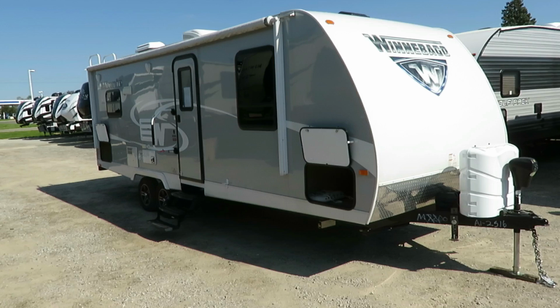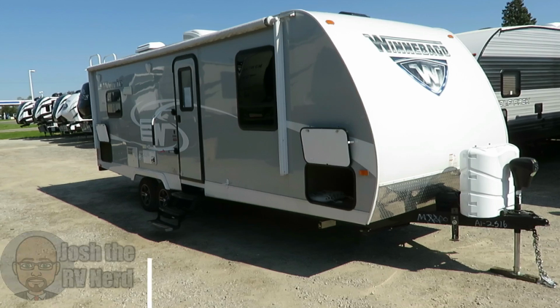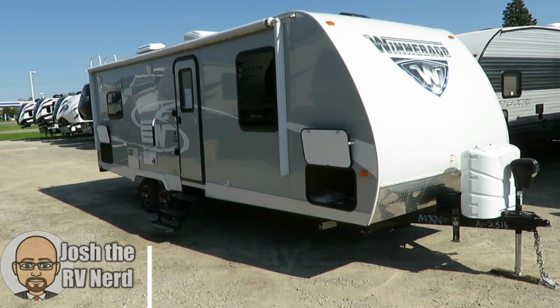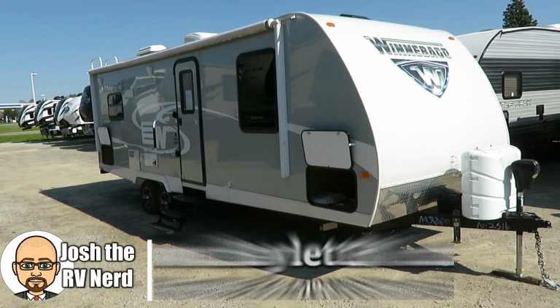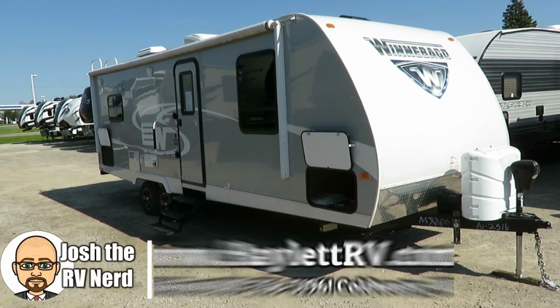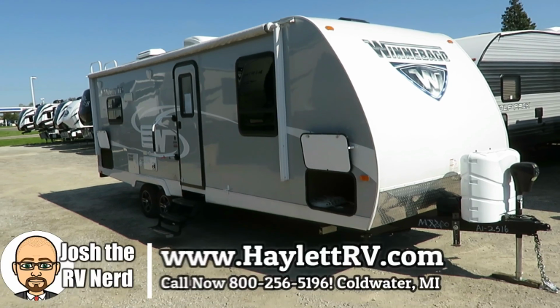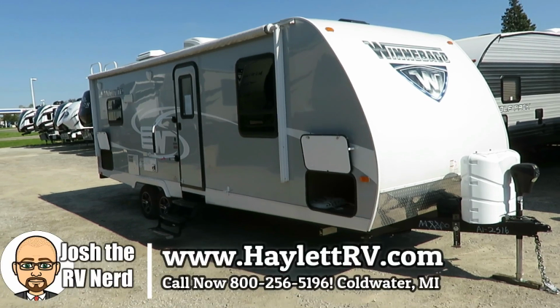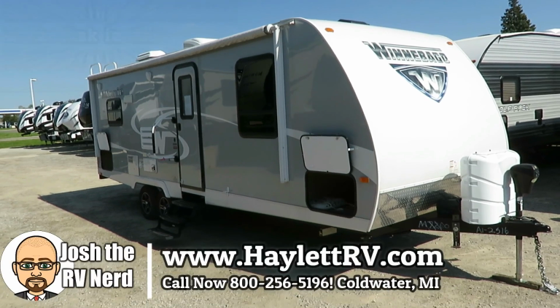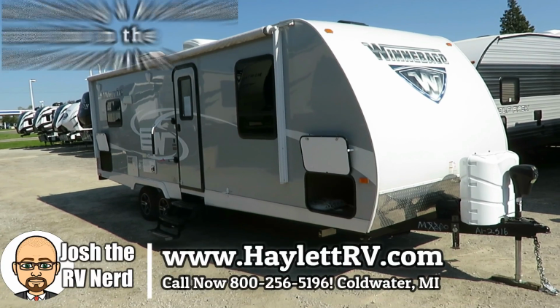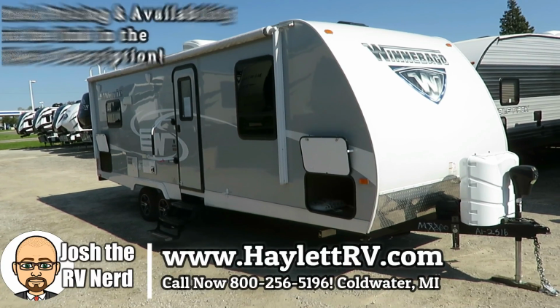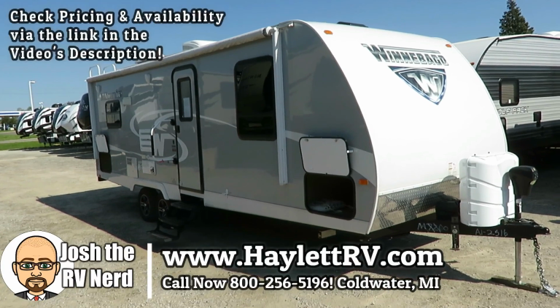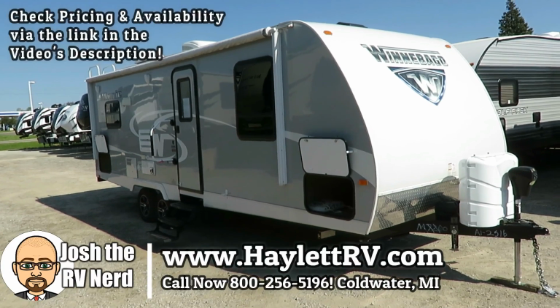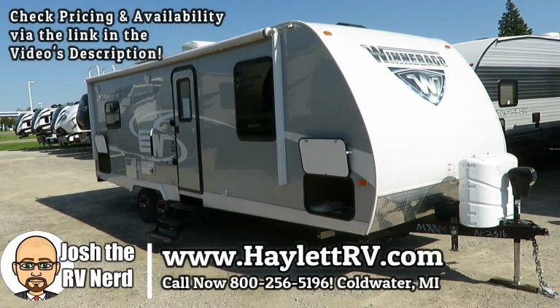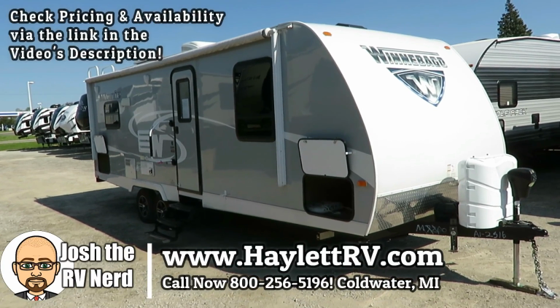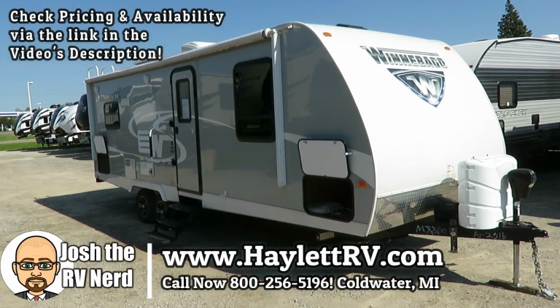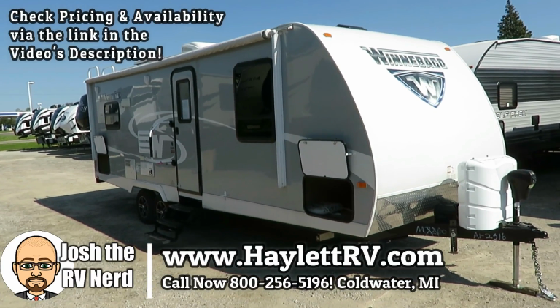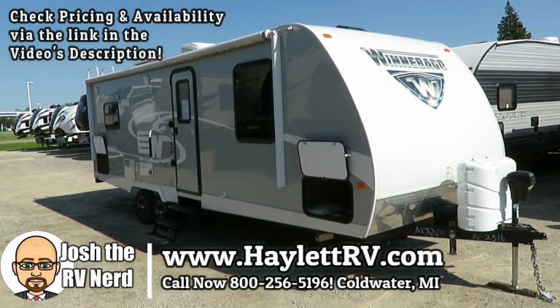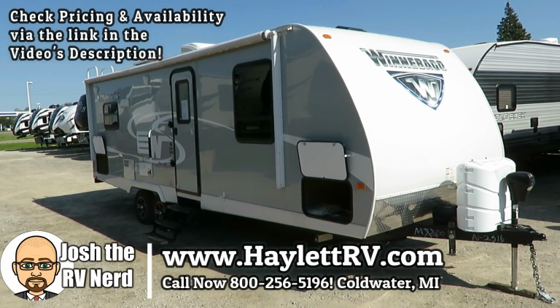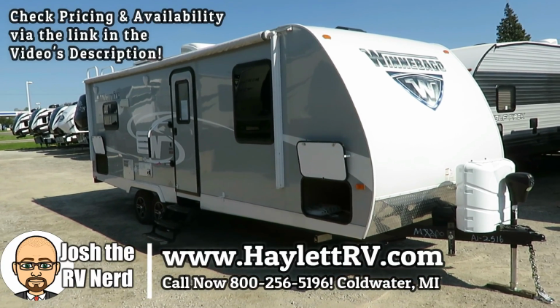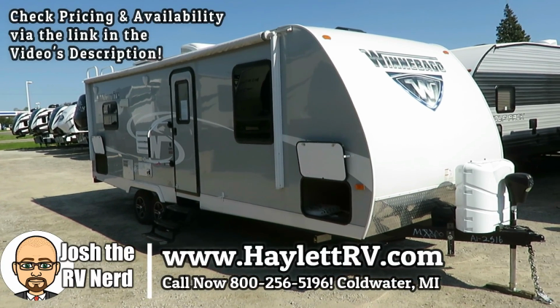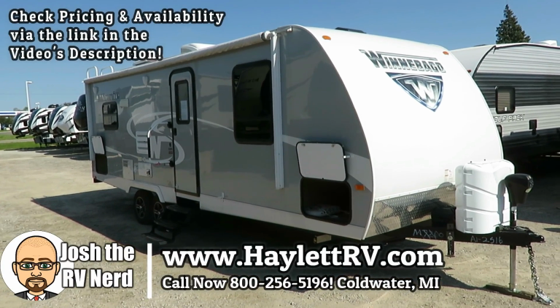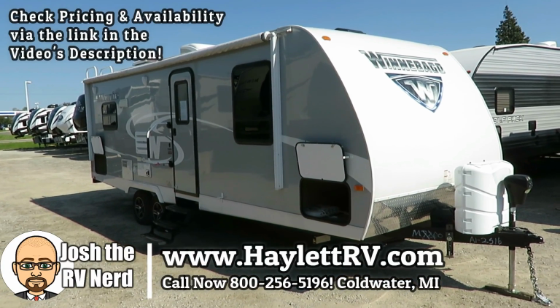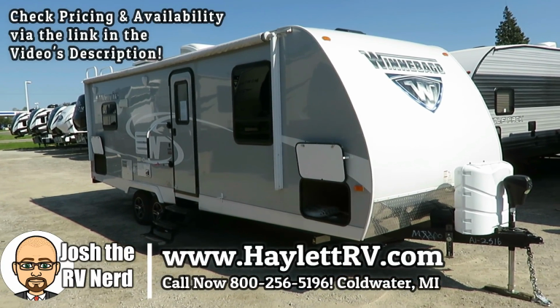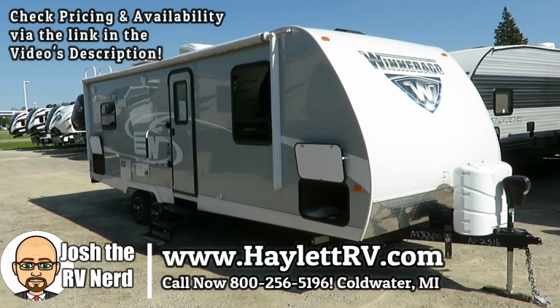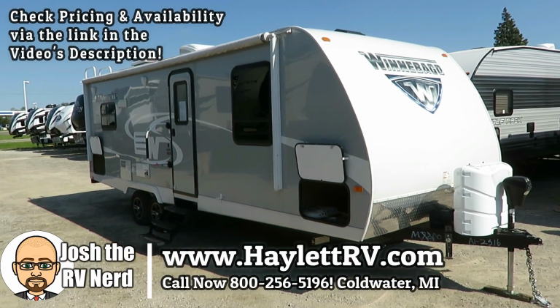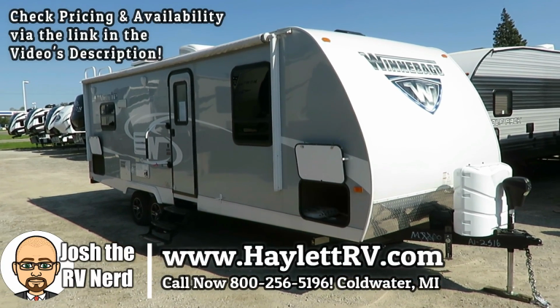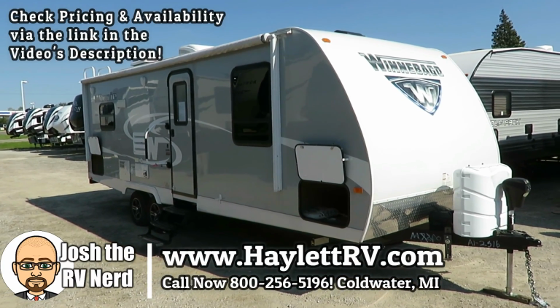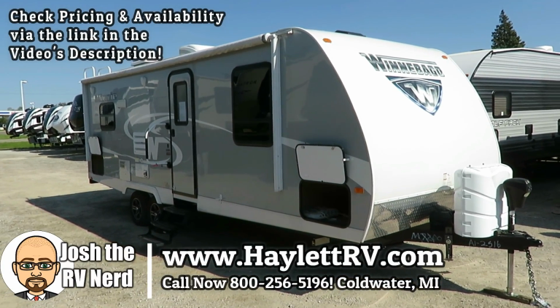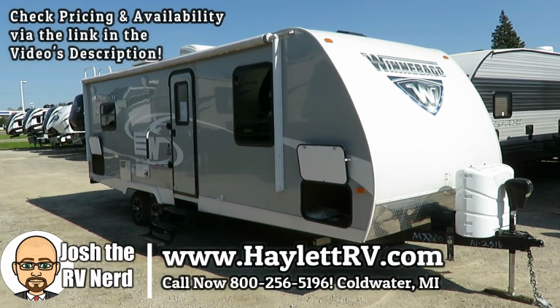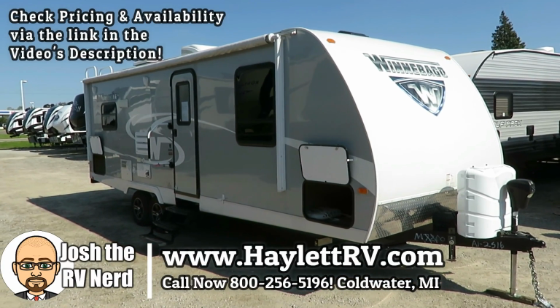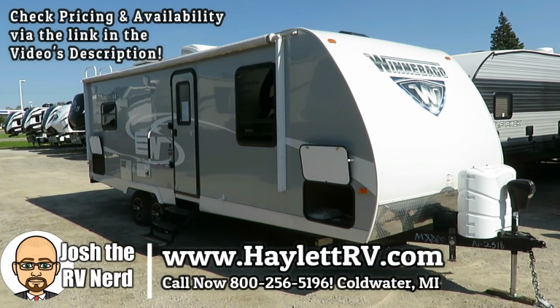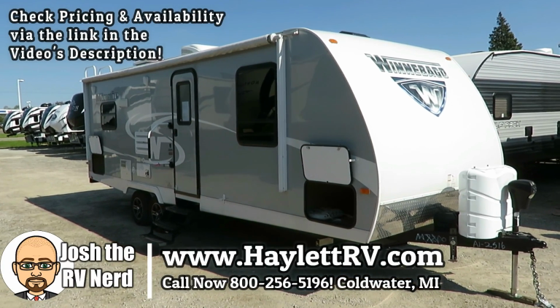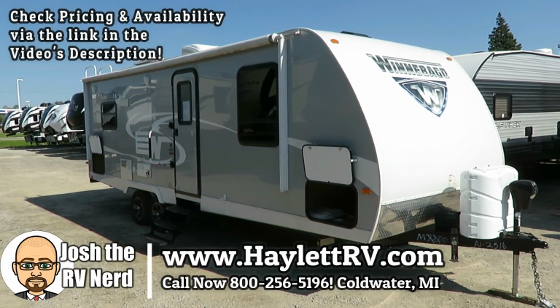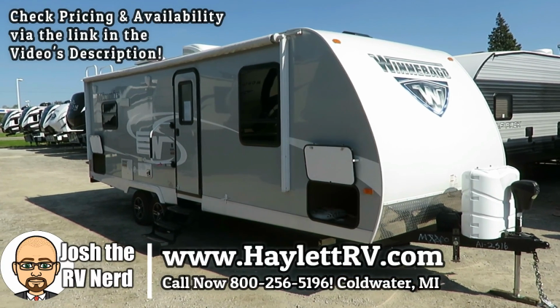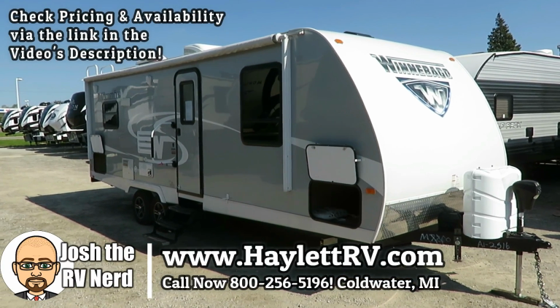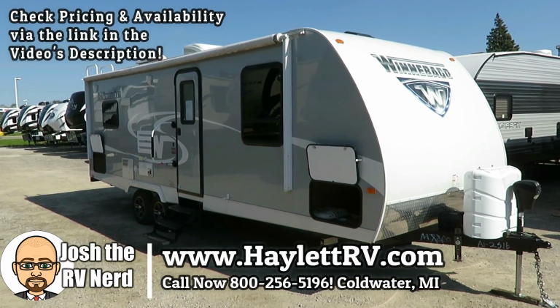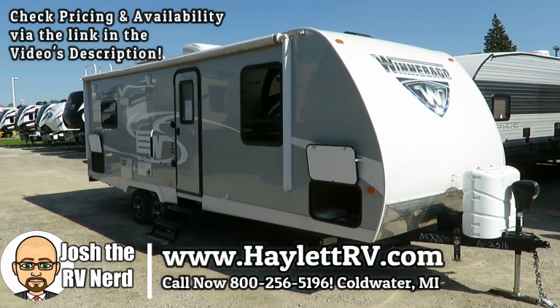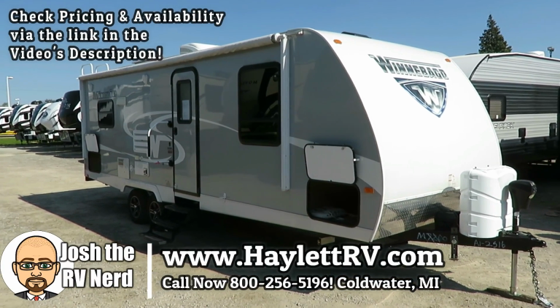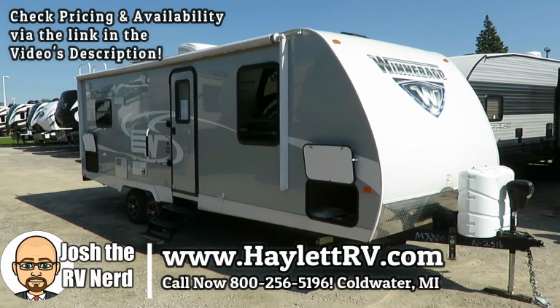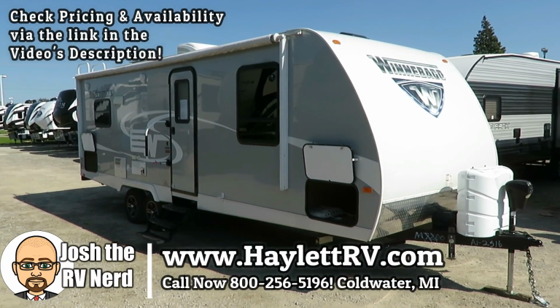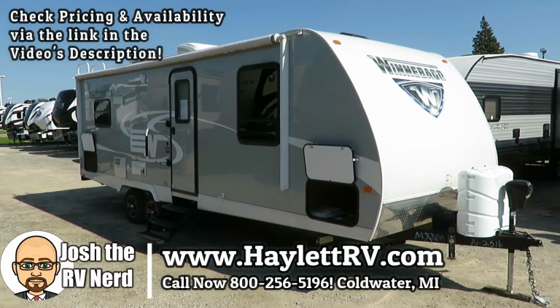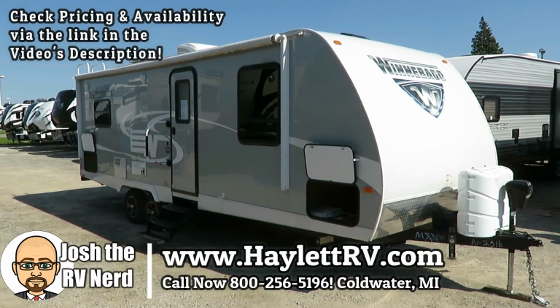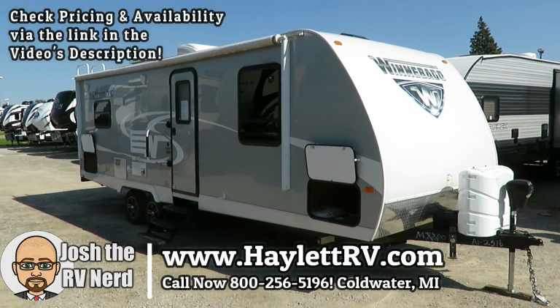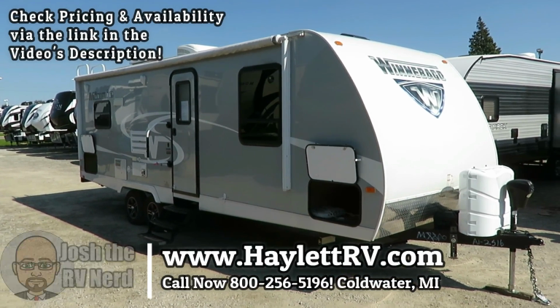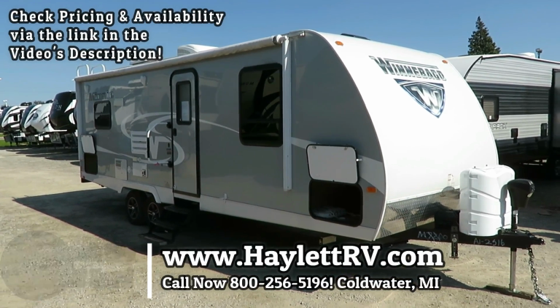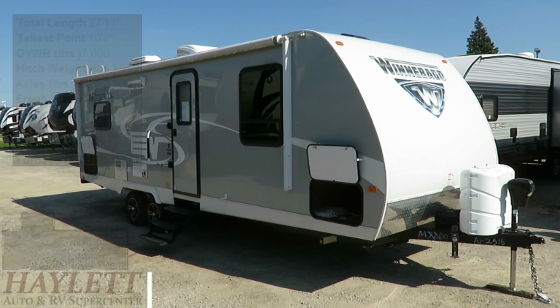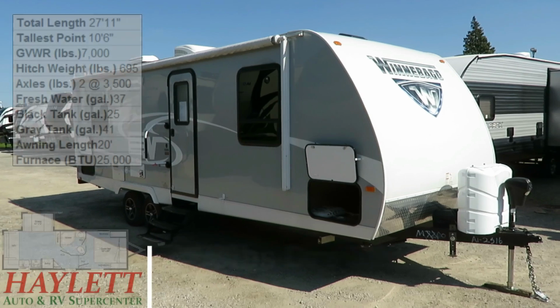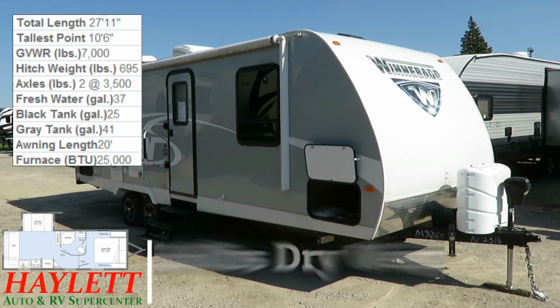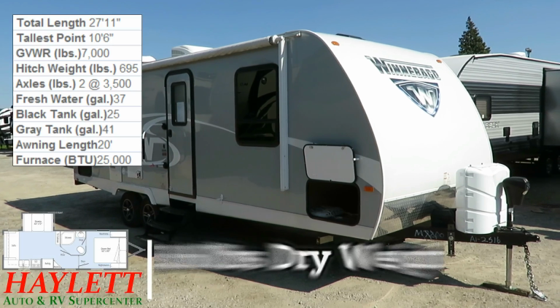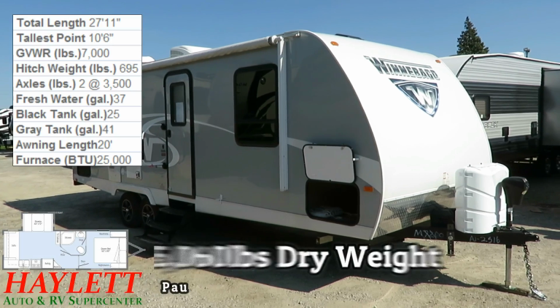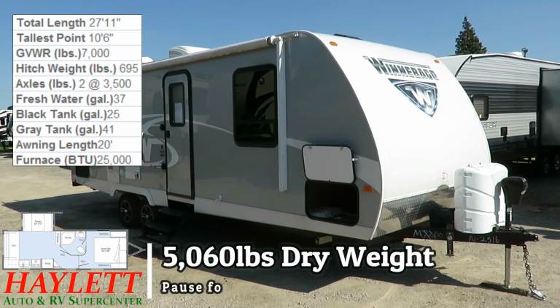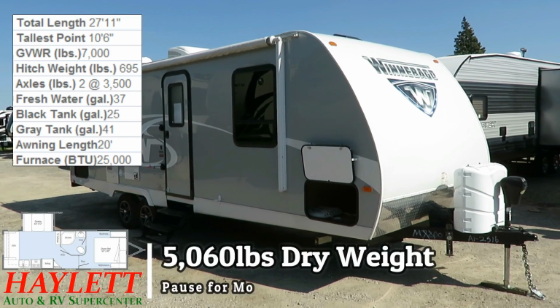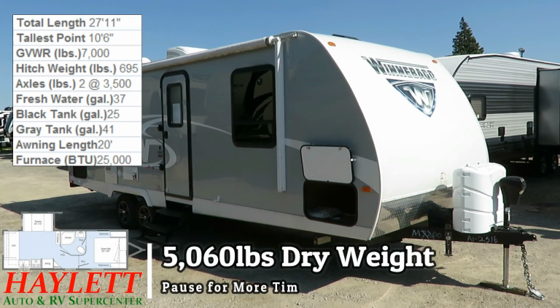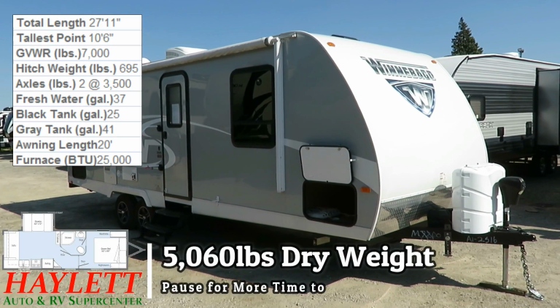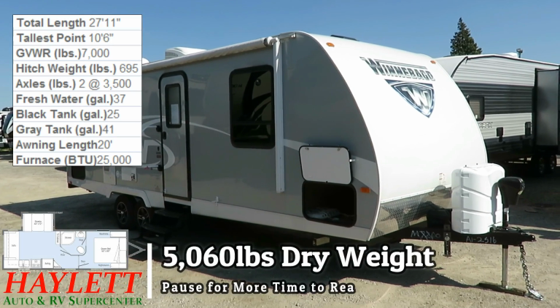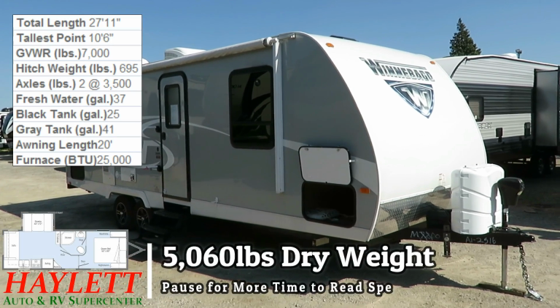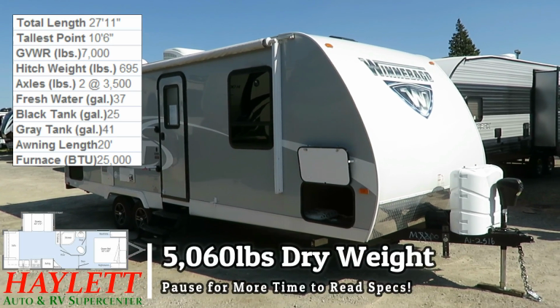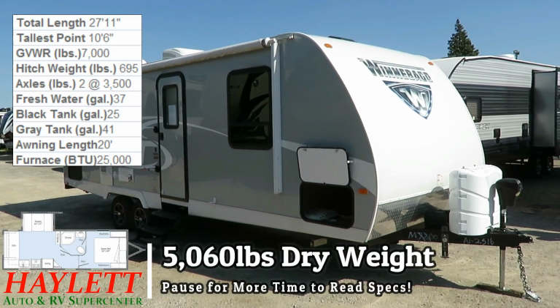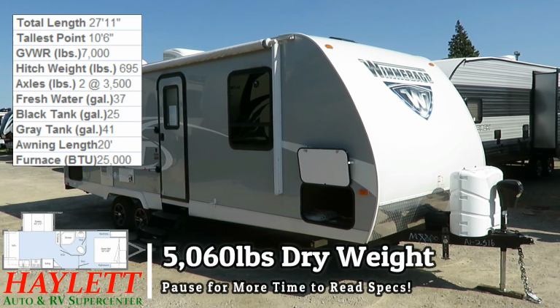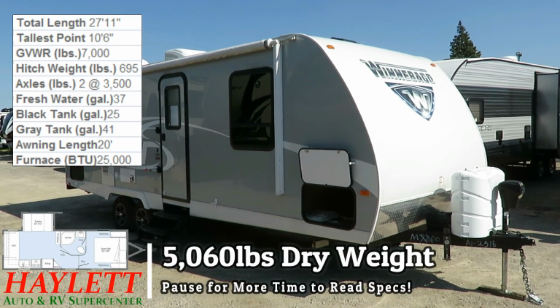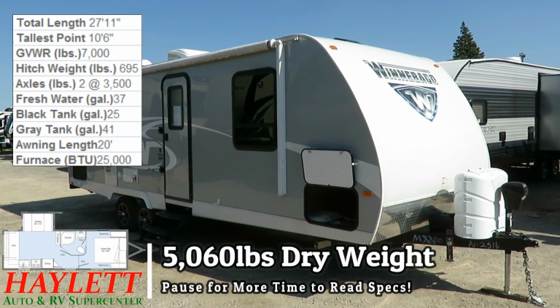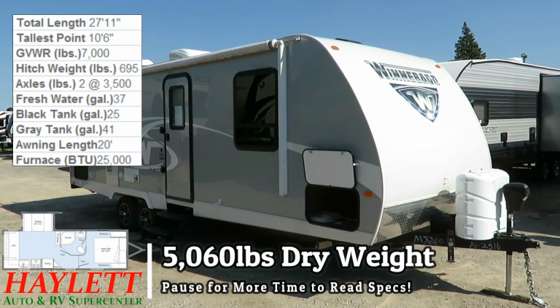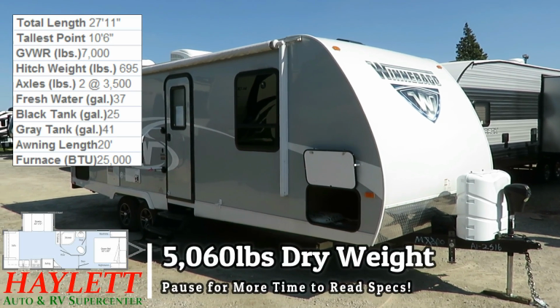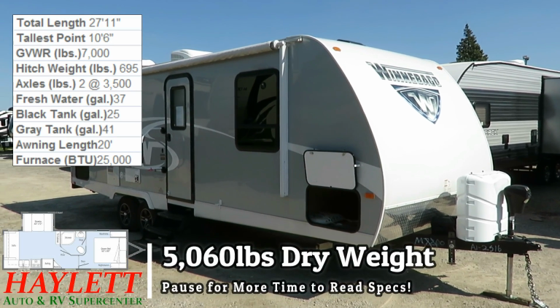5,060 pounds, one owner, originally sold at Haylet RV — a 2,500 rear living Winnebago Mini.